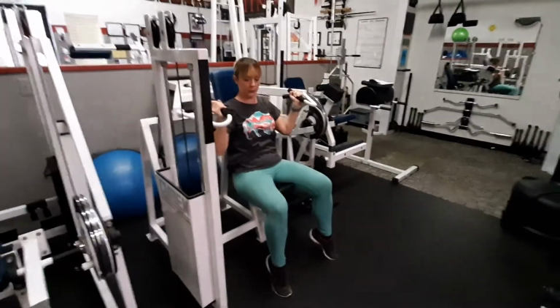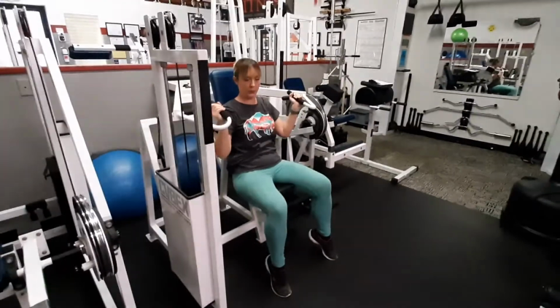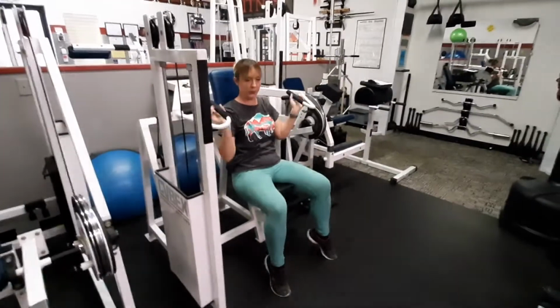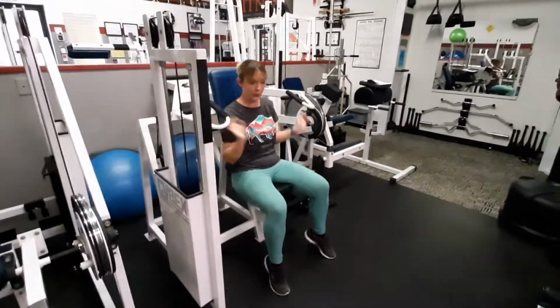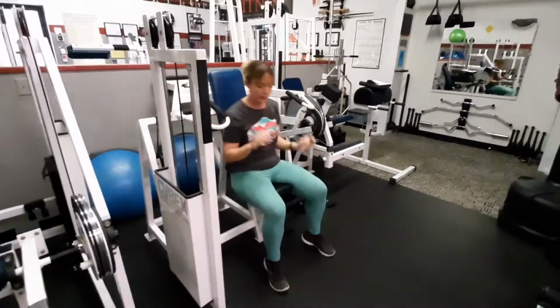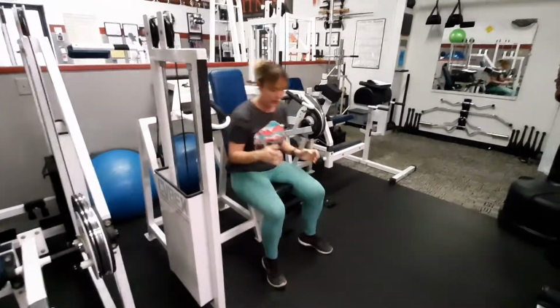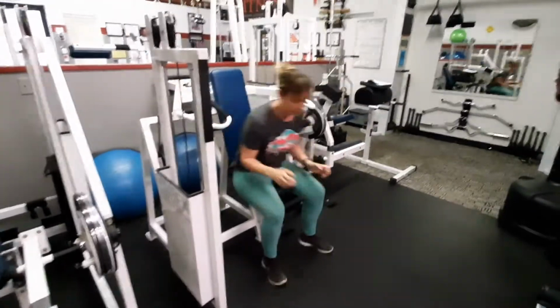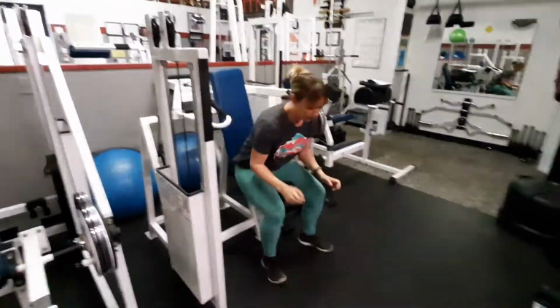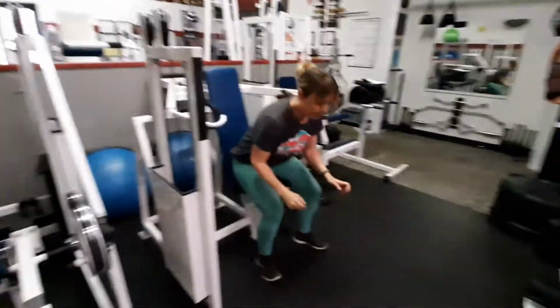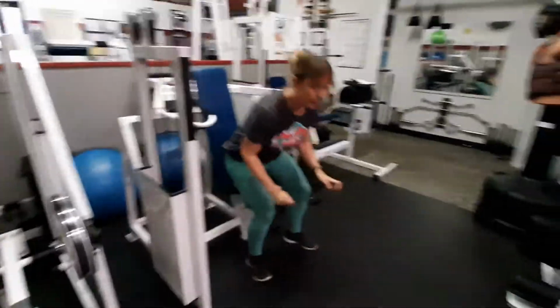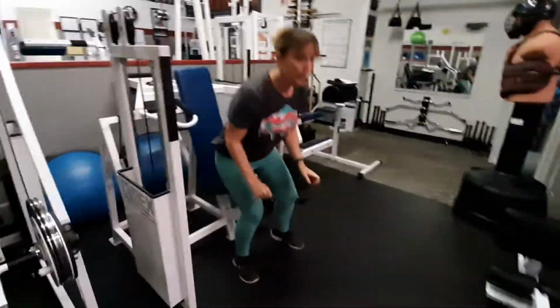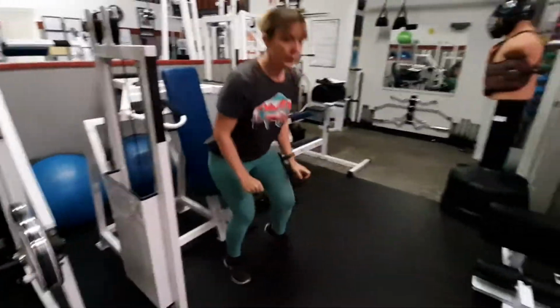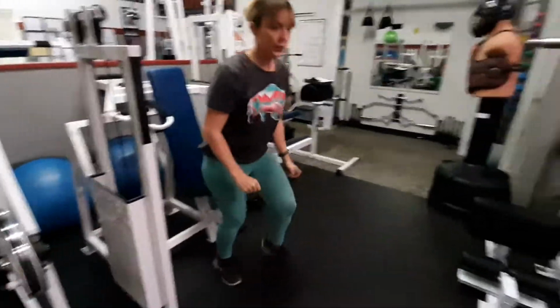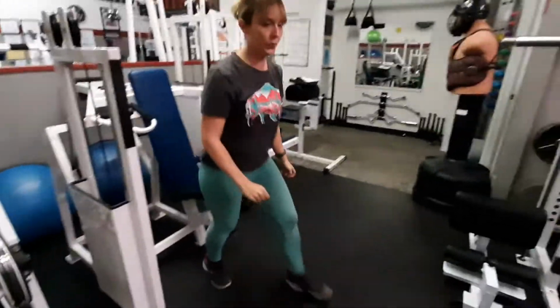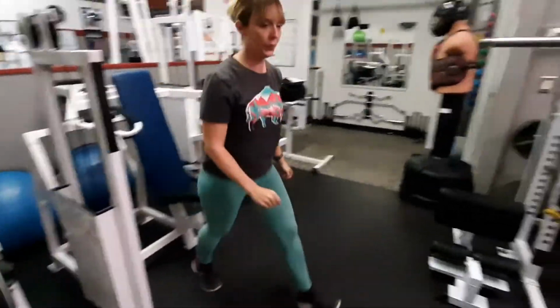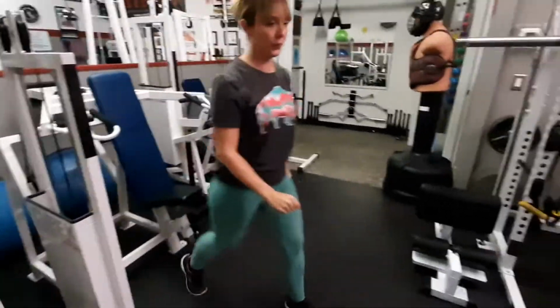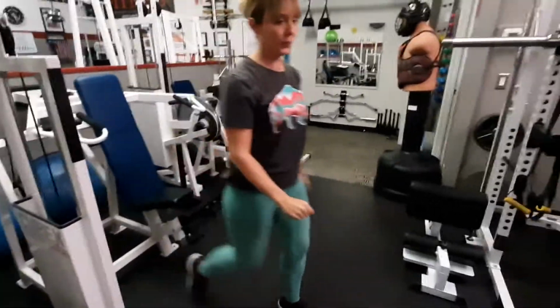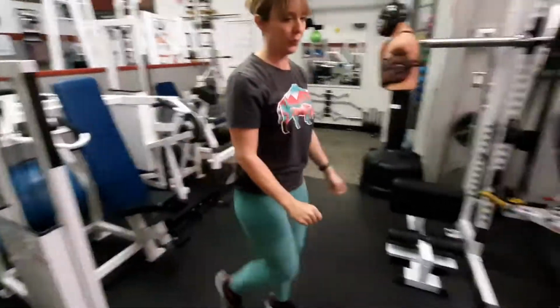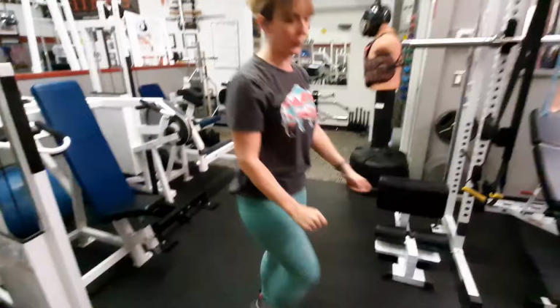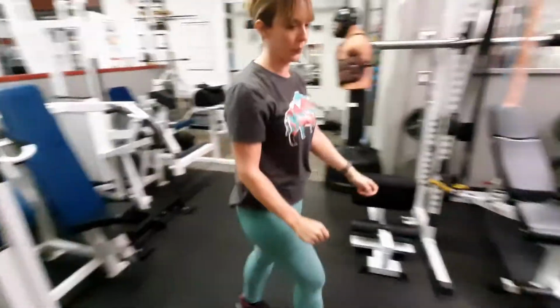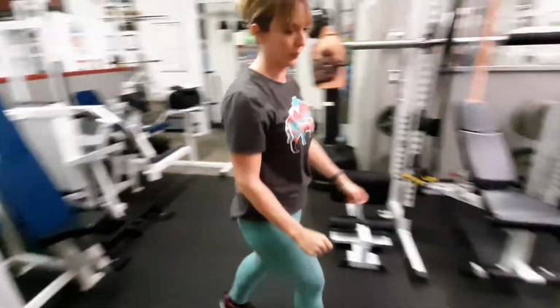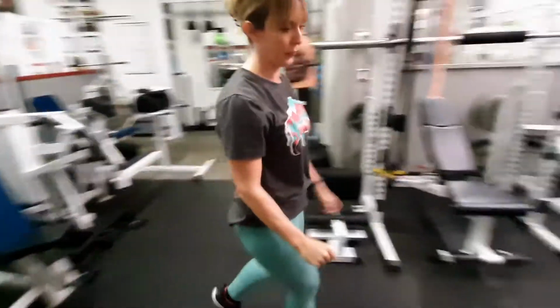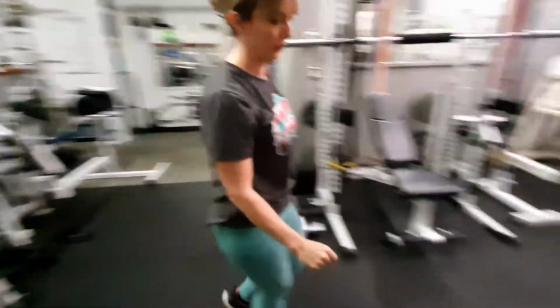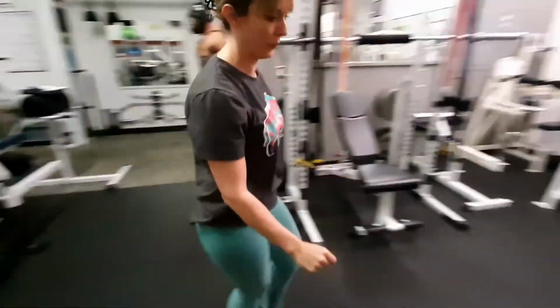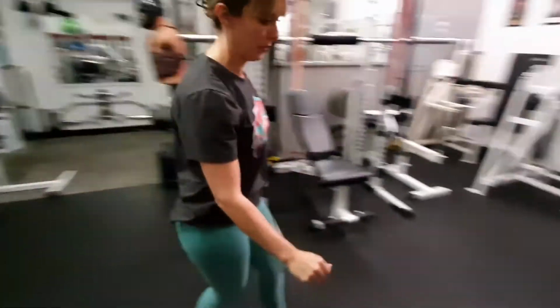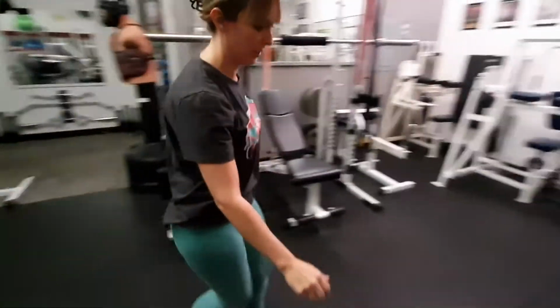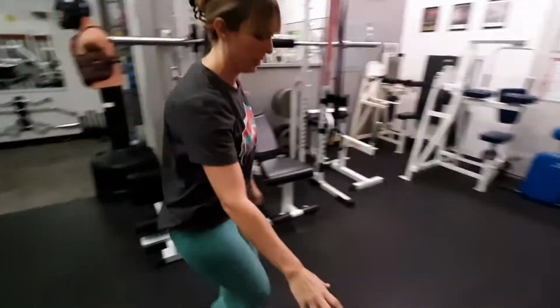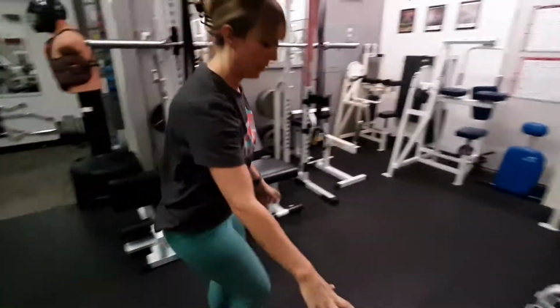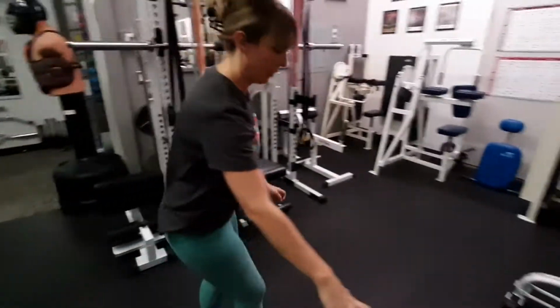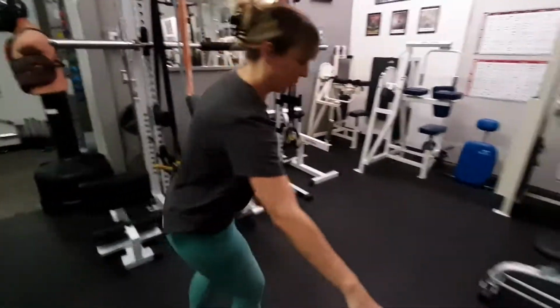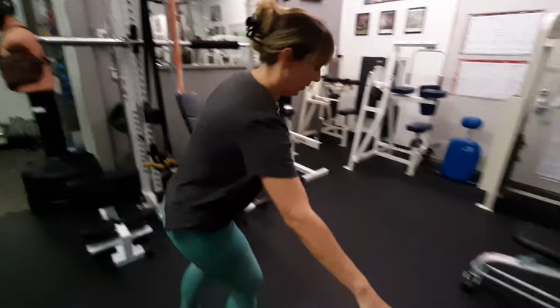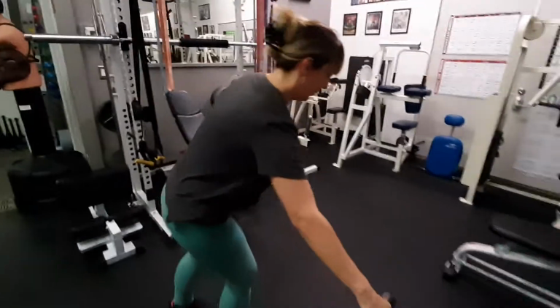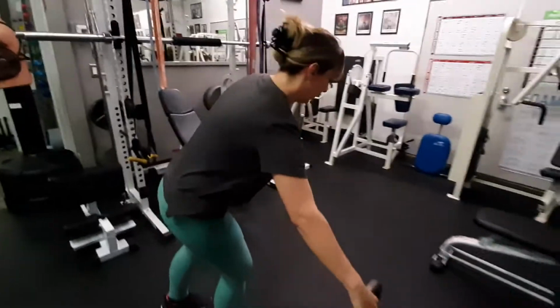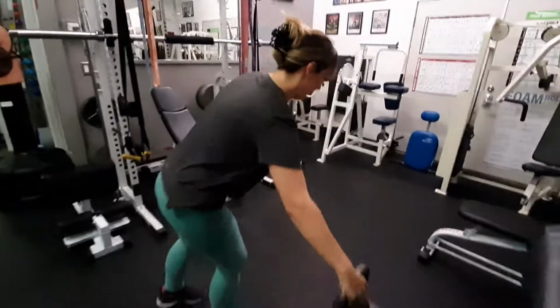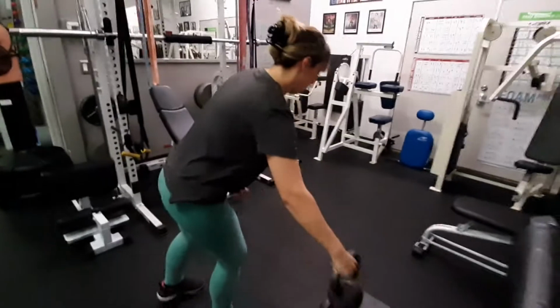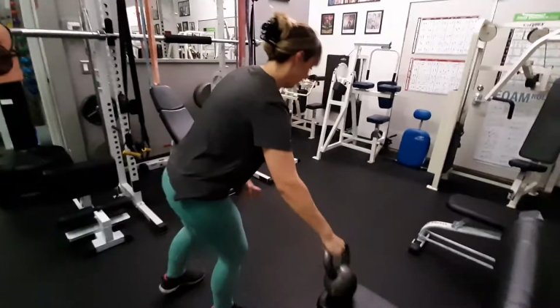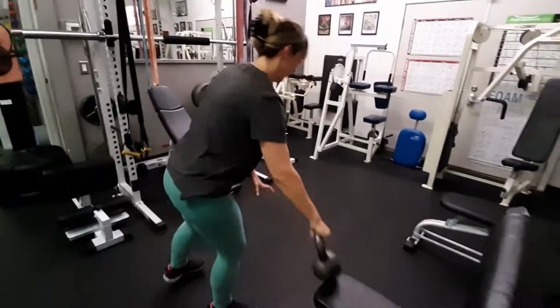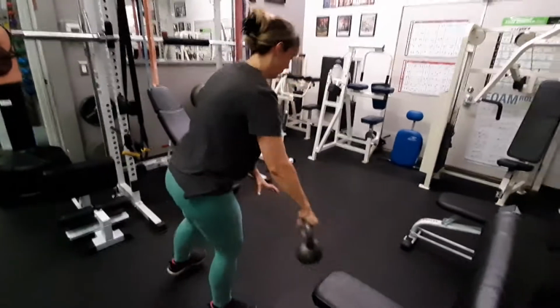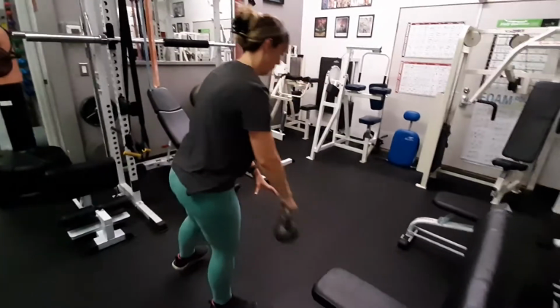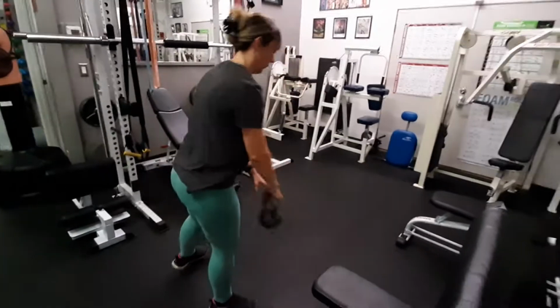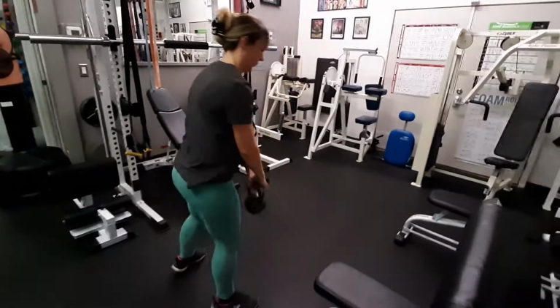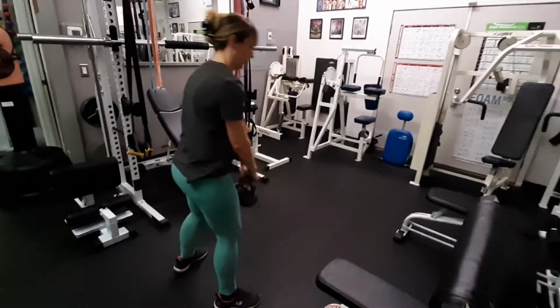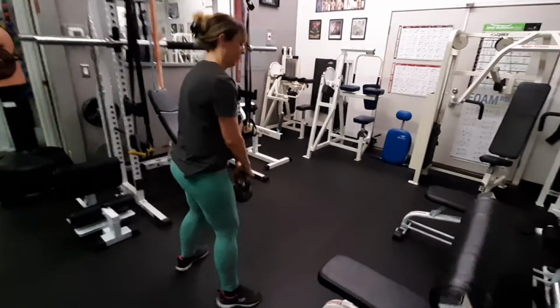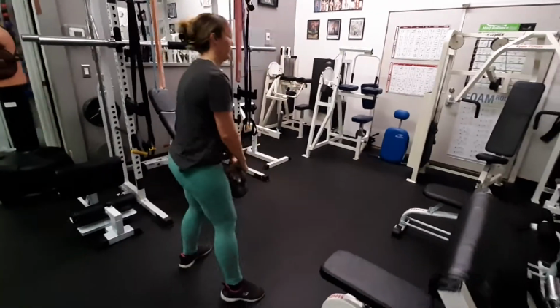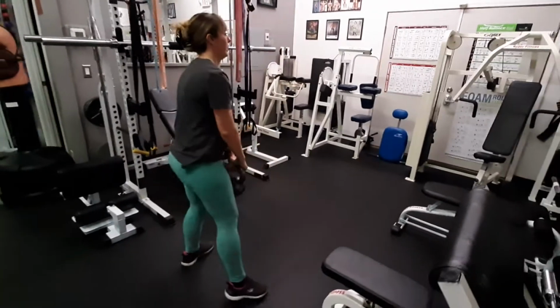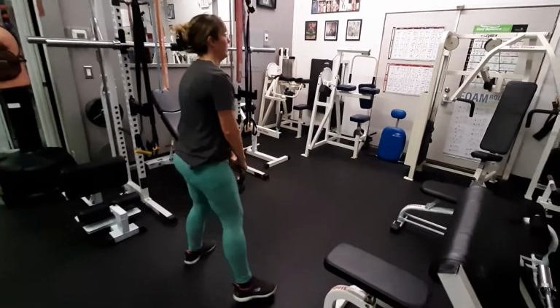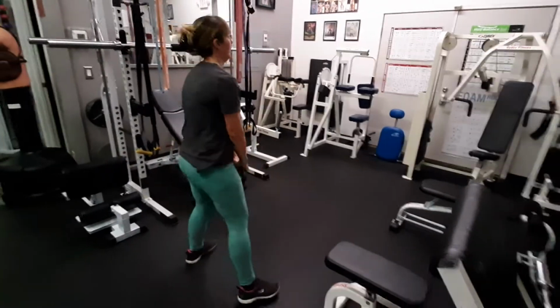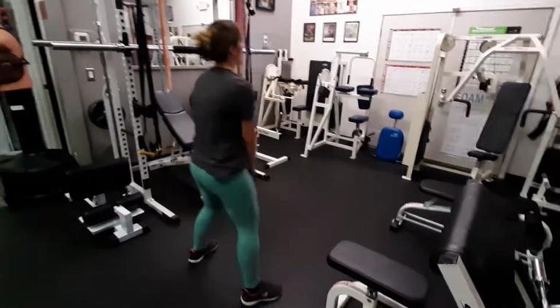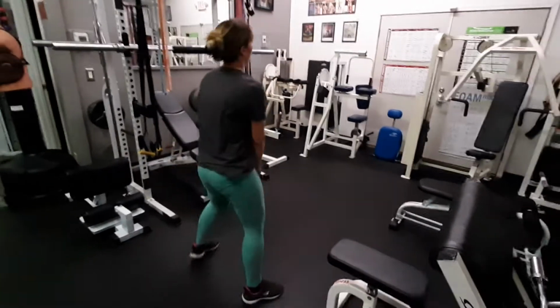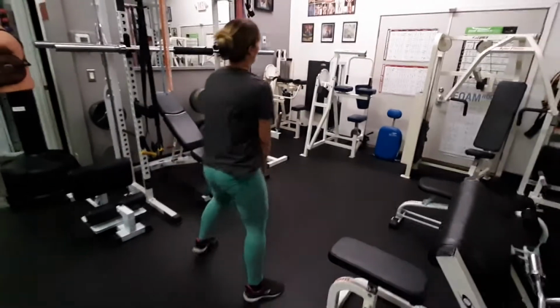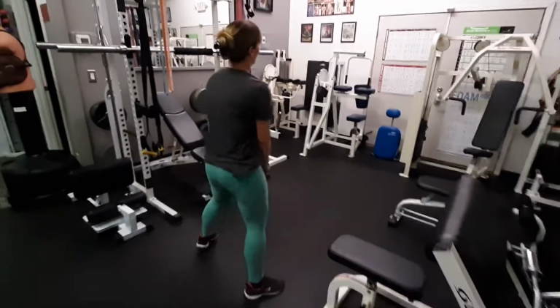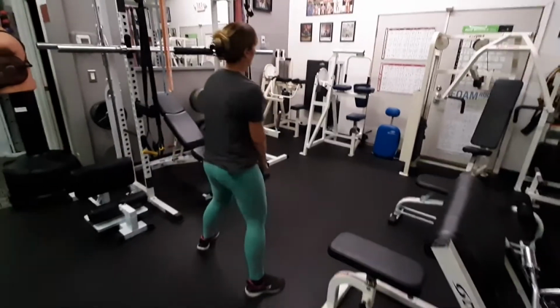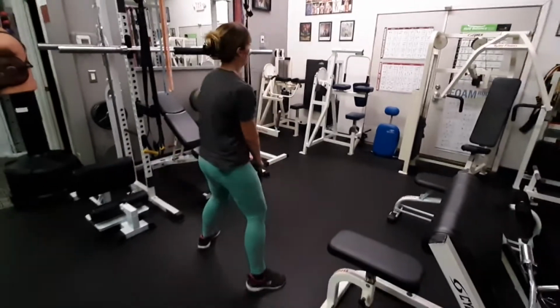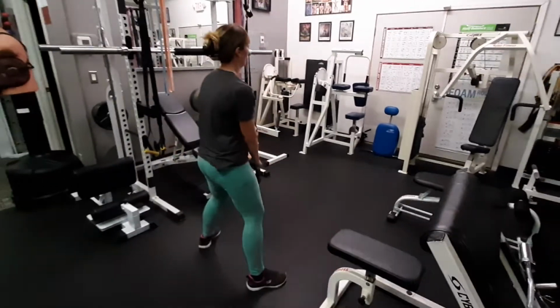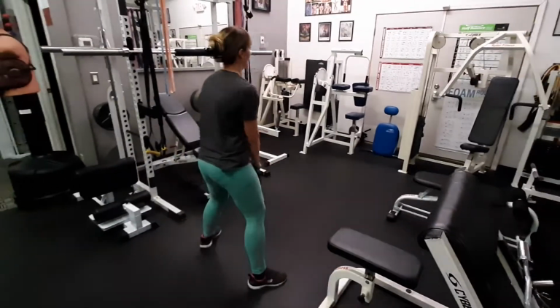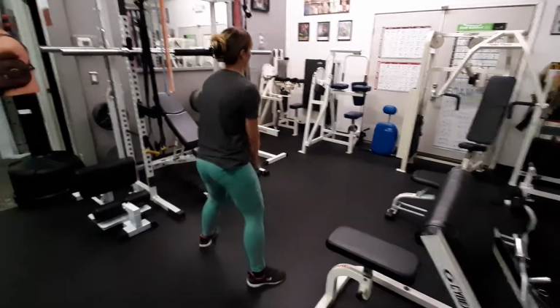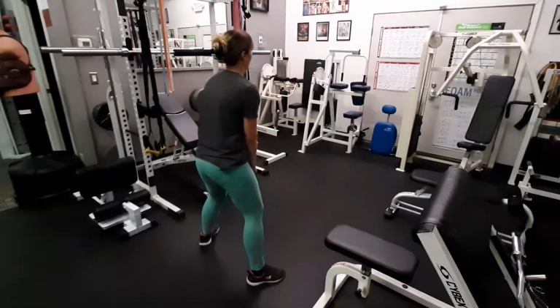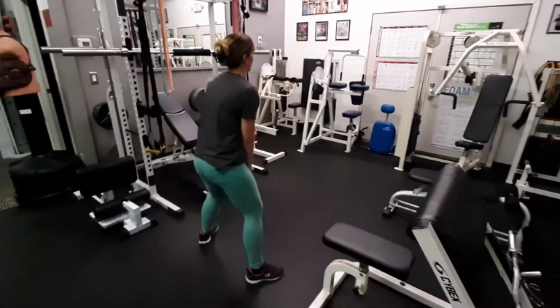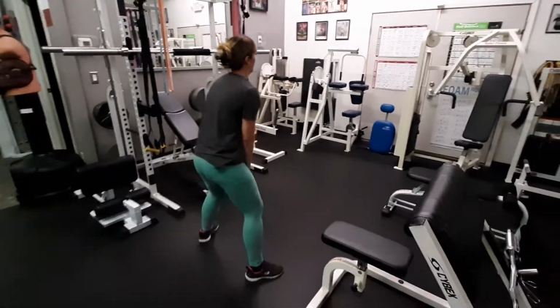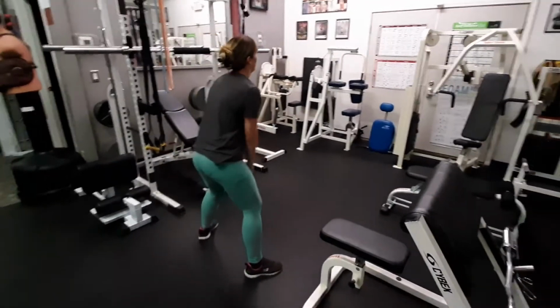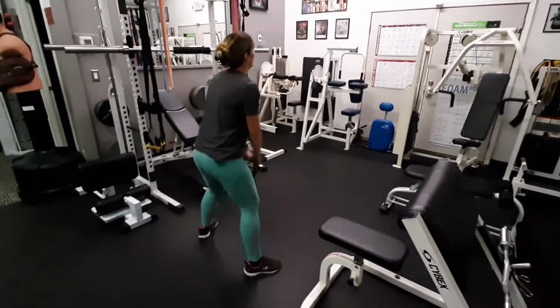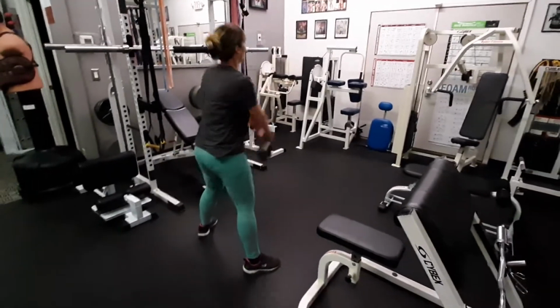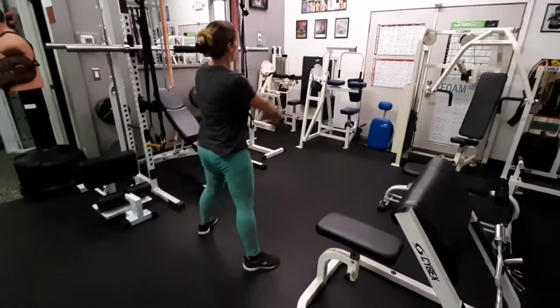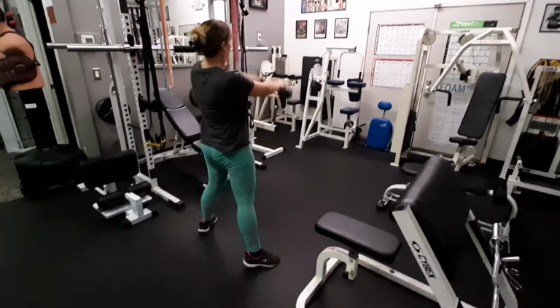Going right to the kettlebell. 20 swings. You got this. Here we go.